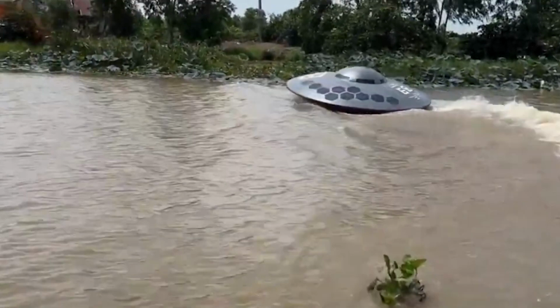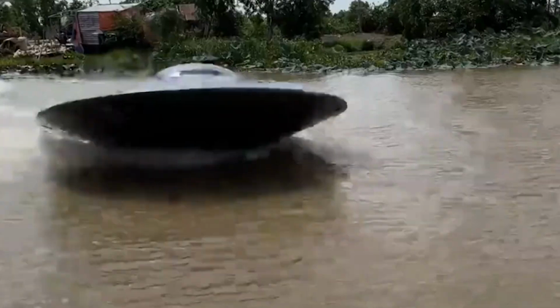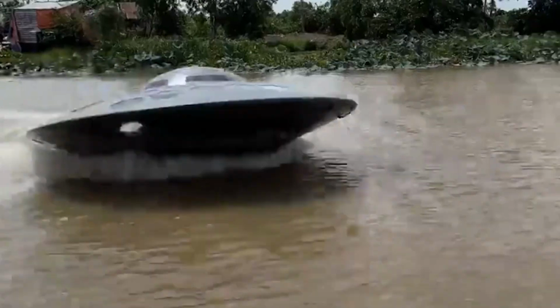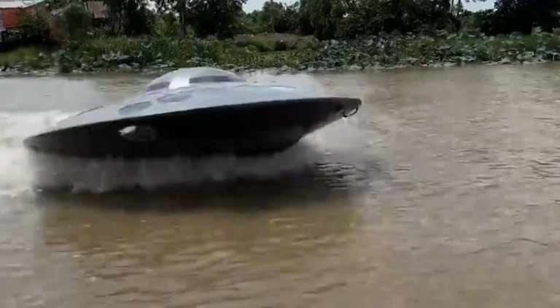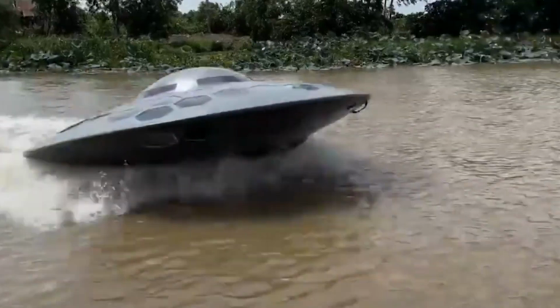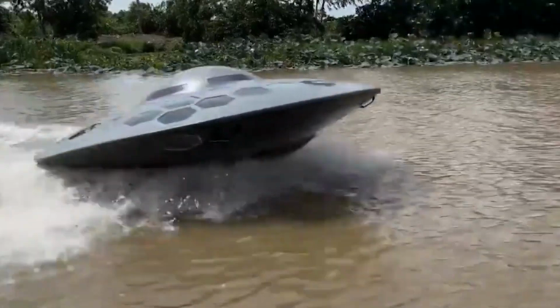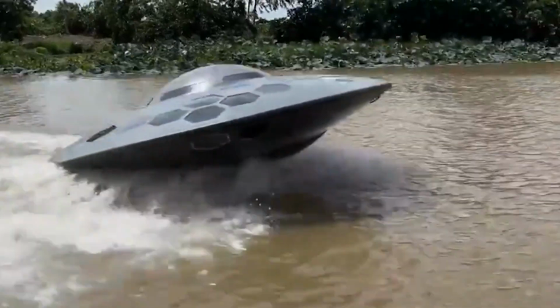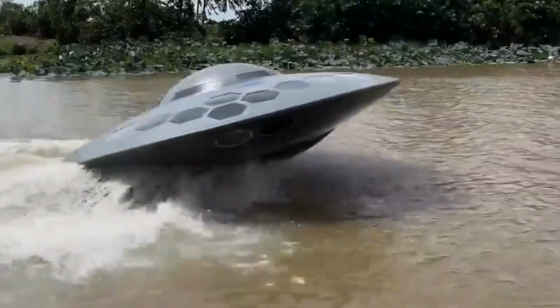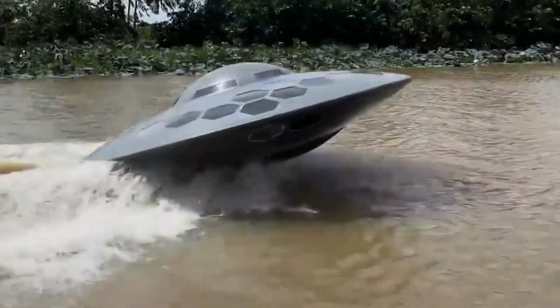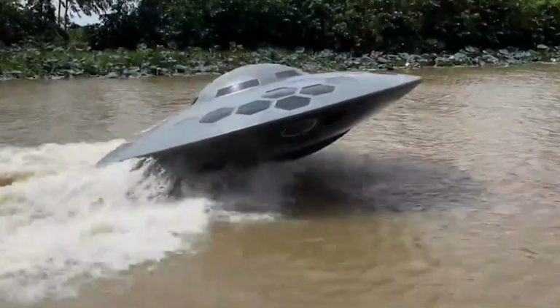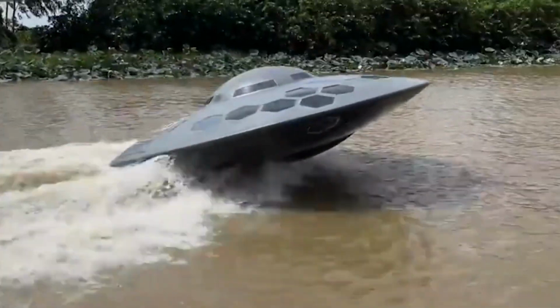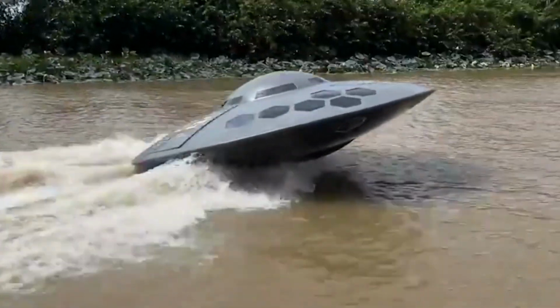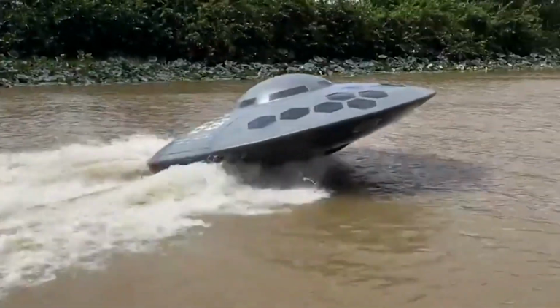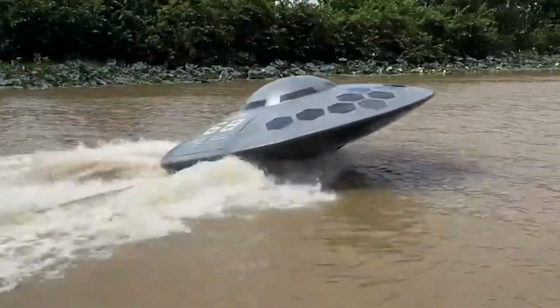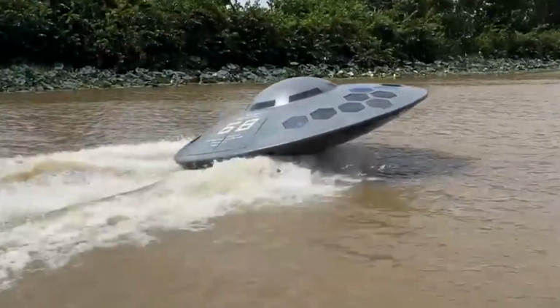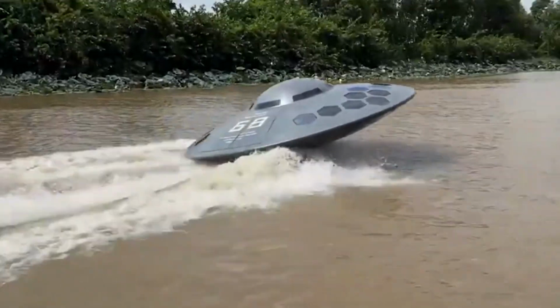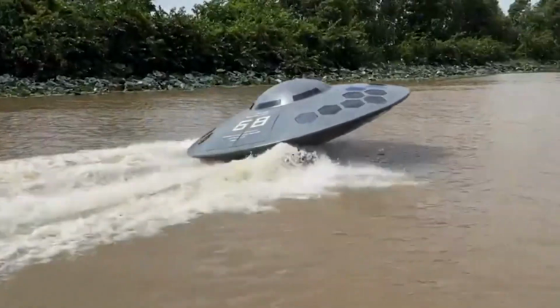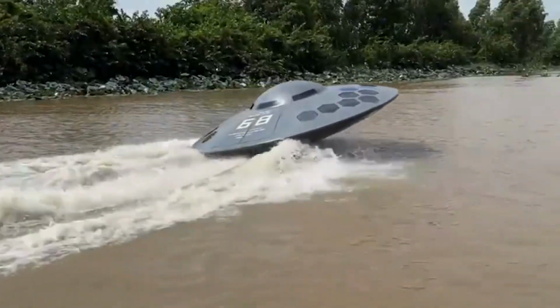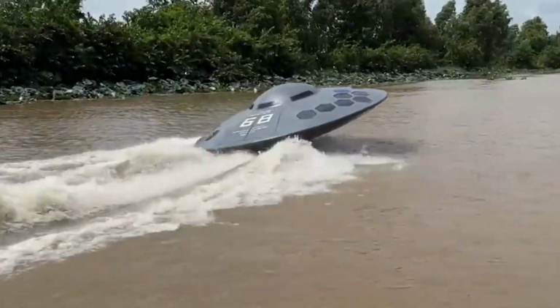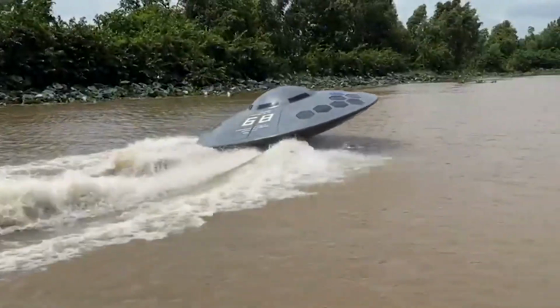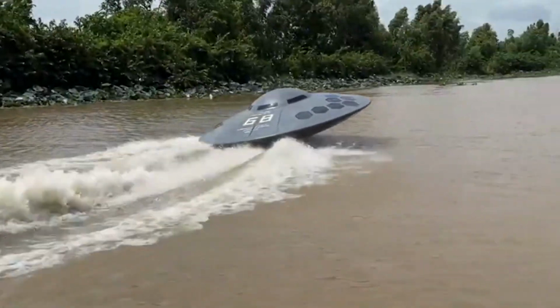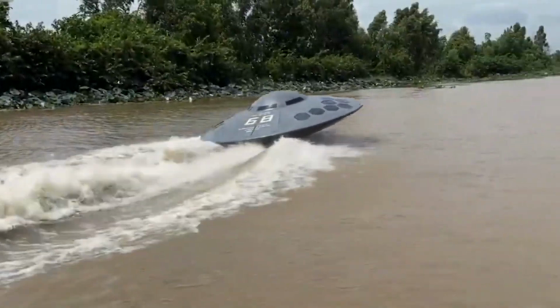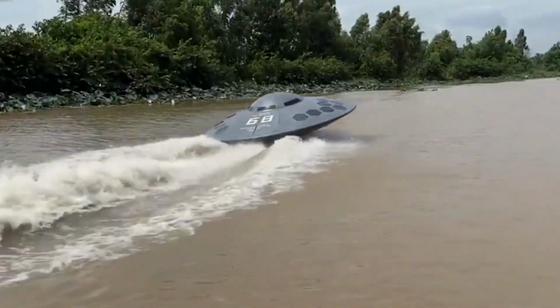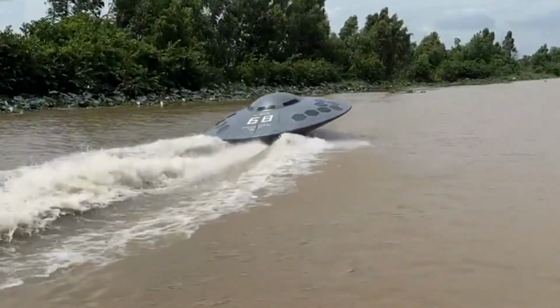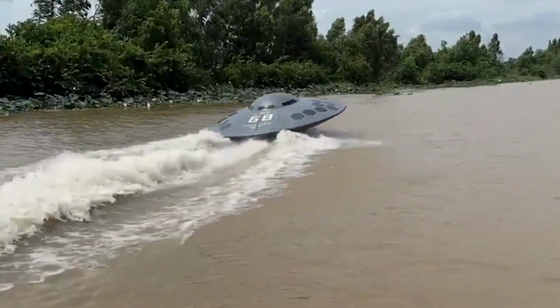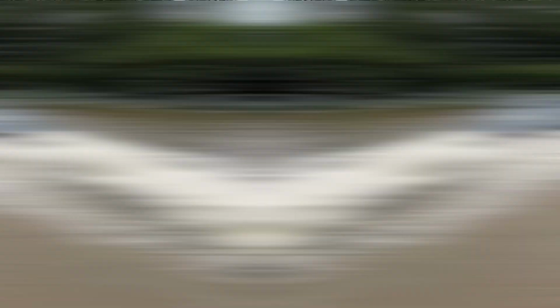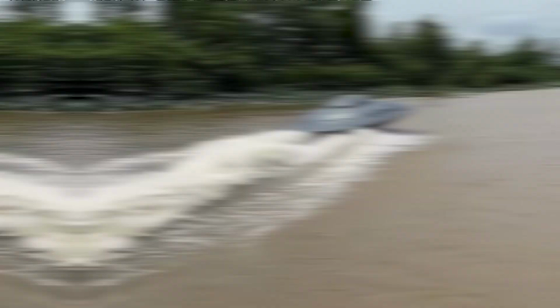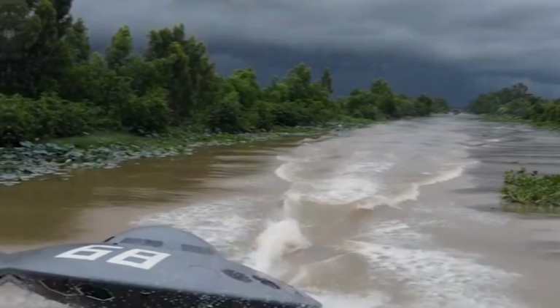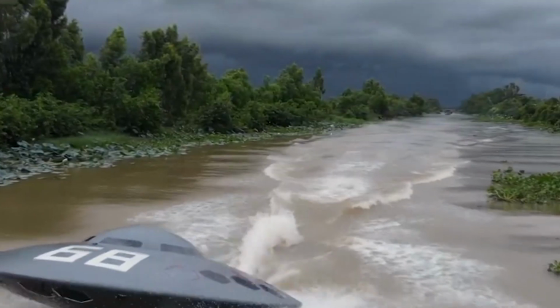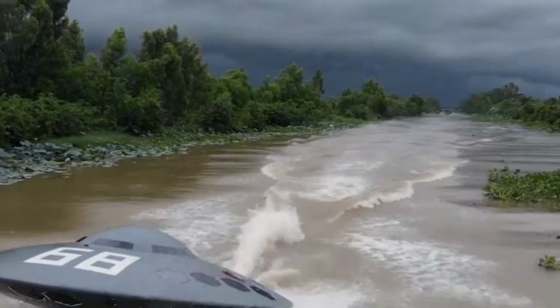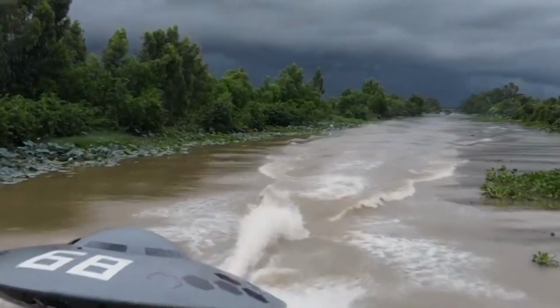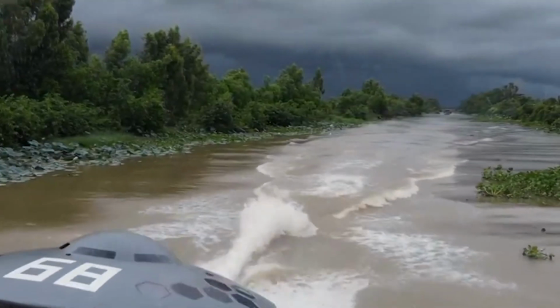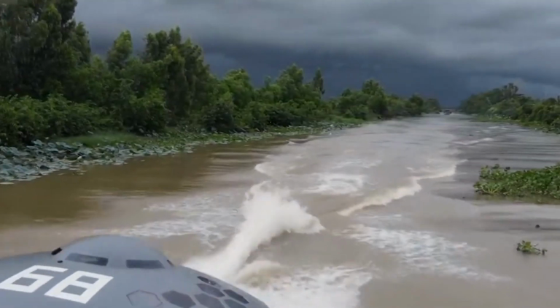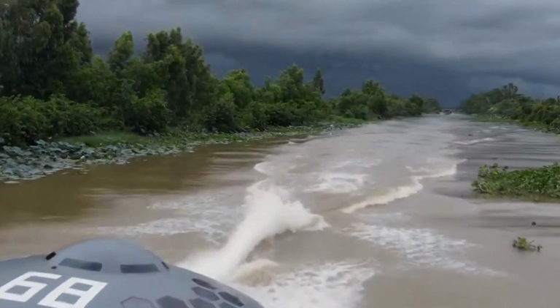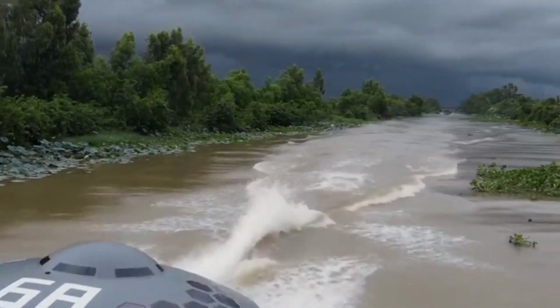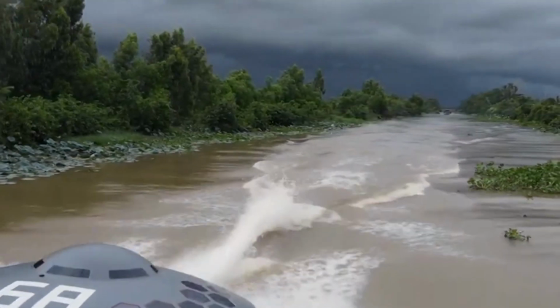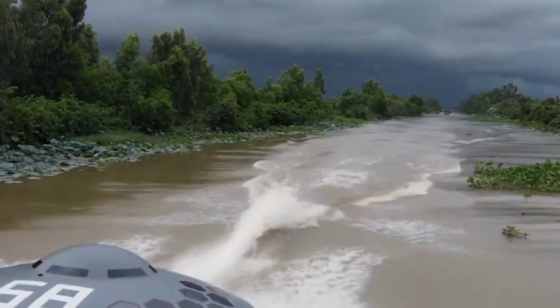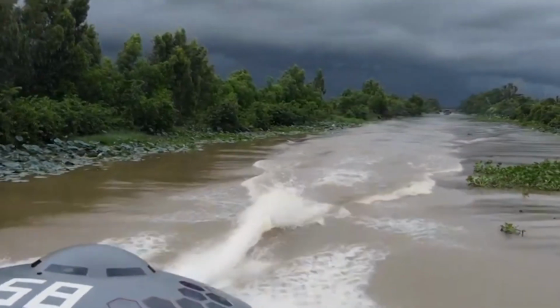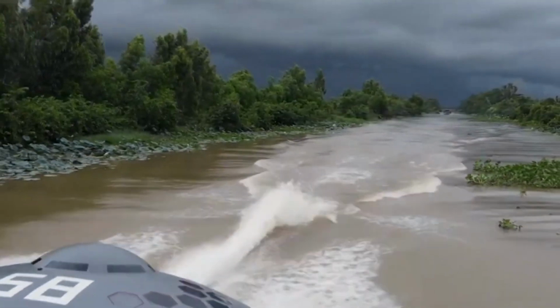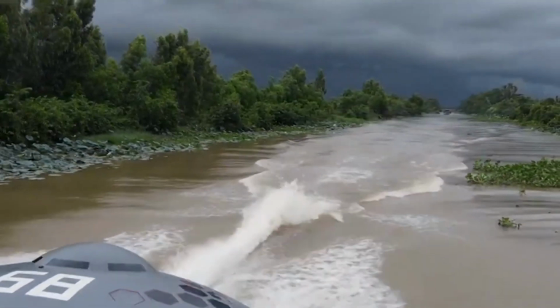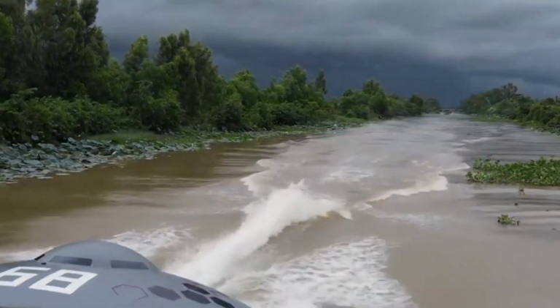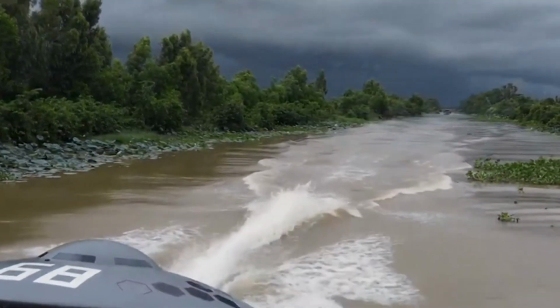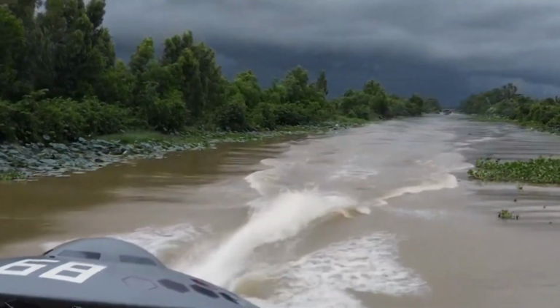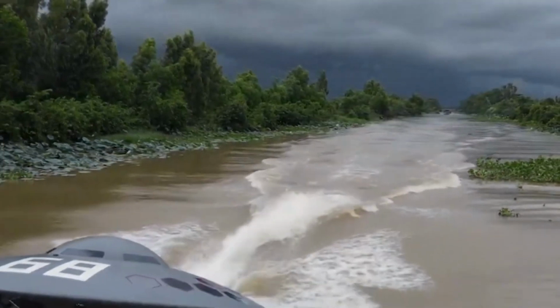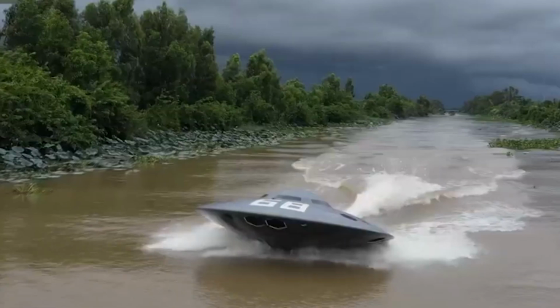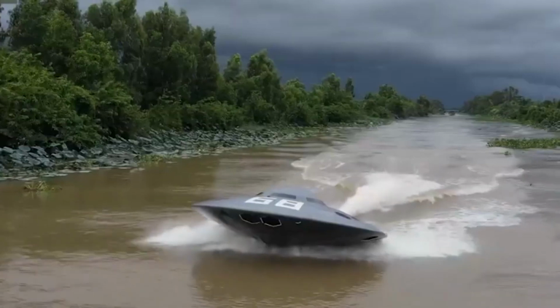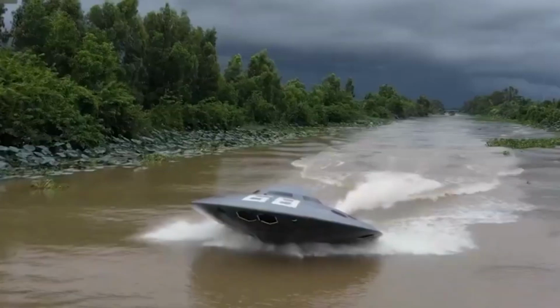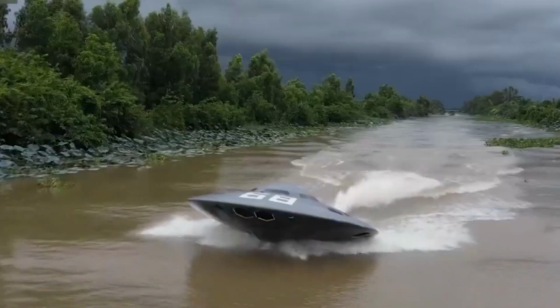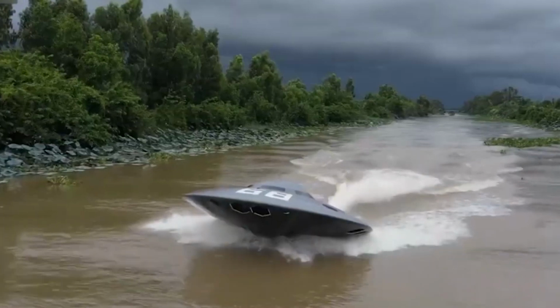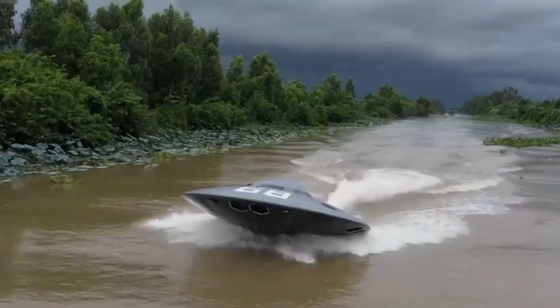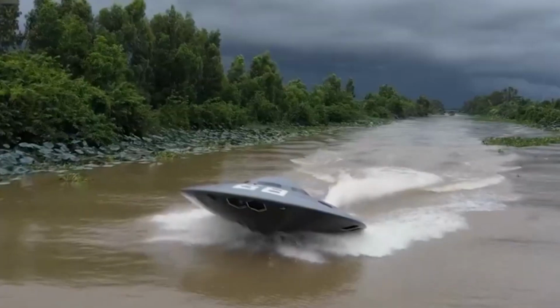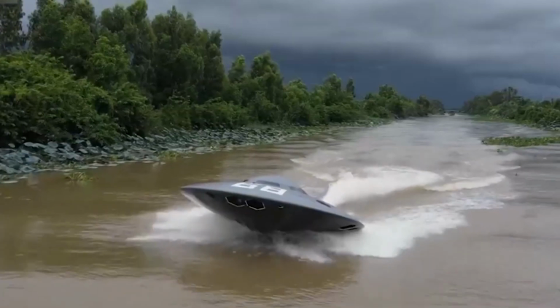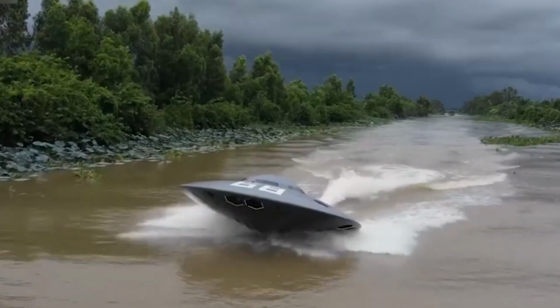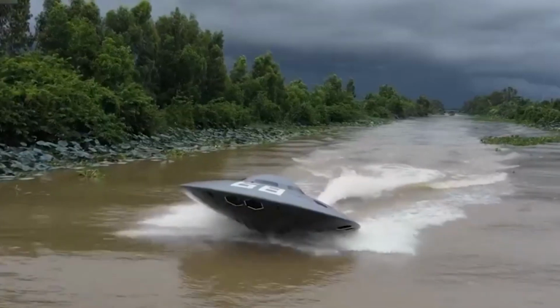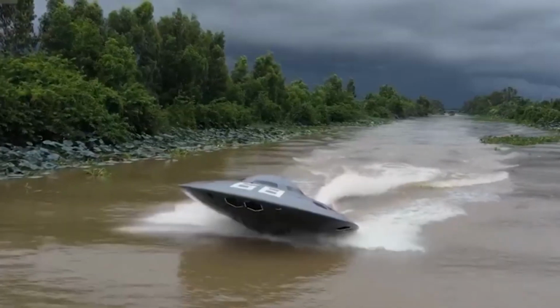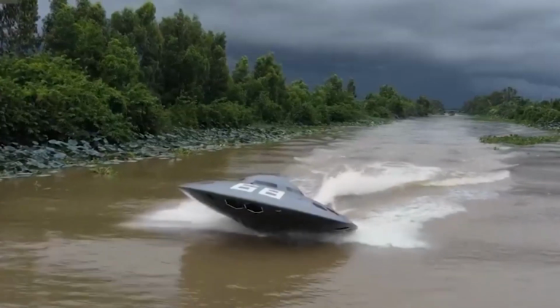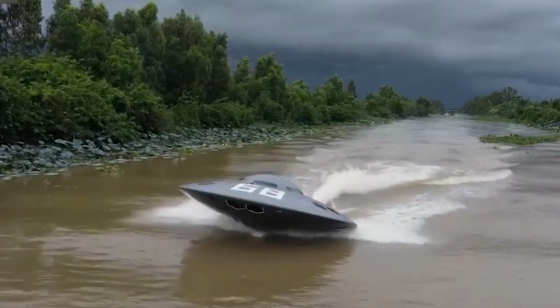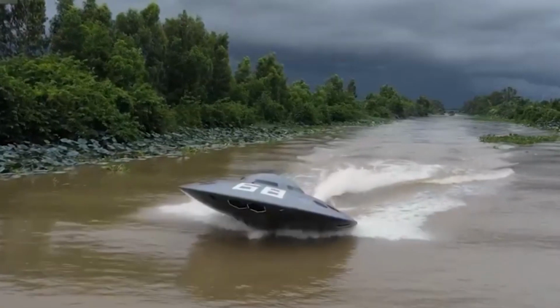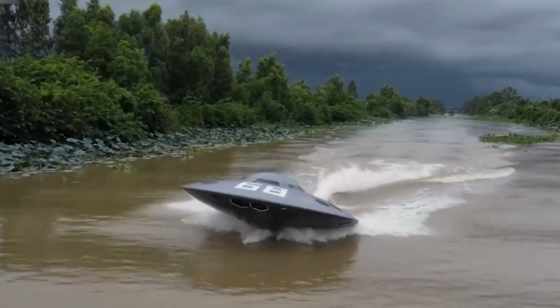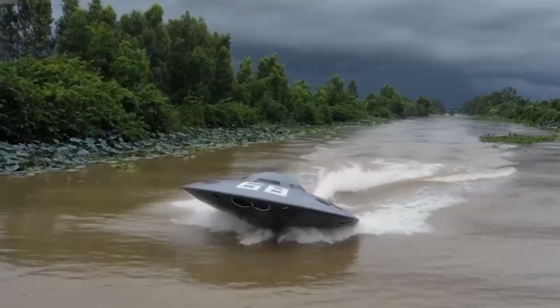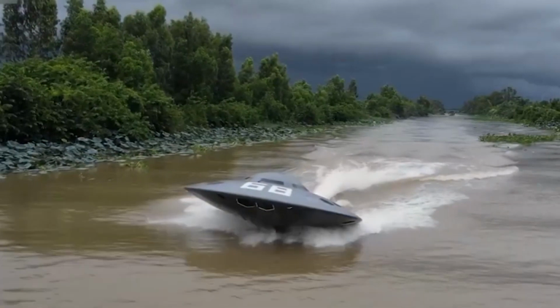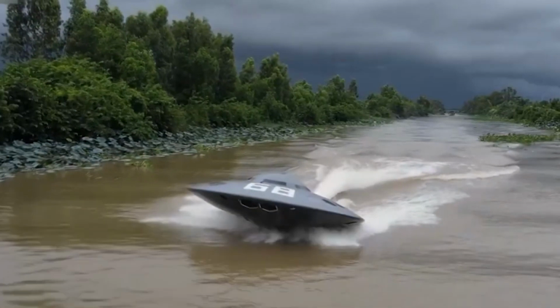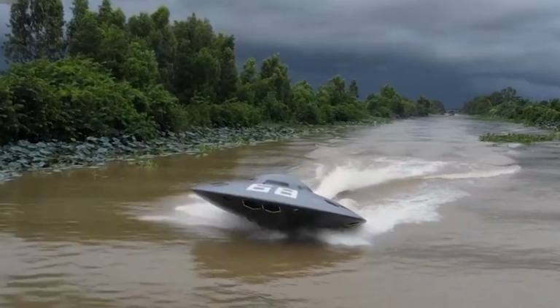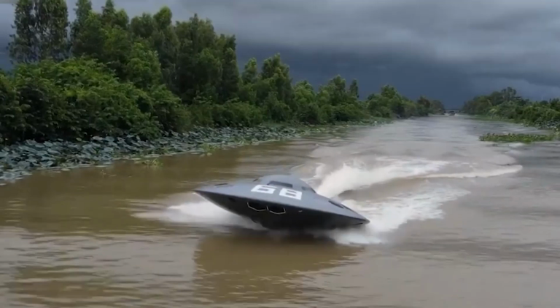It took him roughly a month to finish the build, and his video of him testing this strange boat went viral very fast.